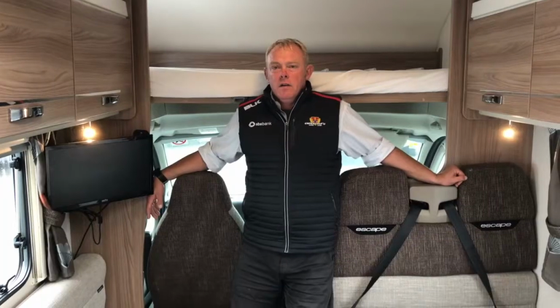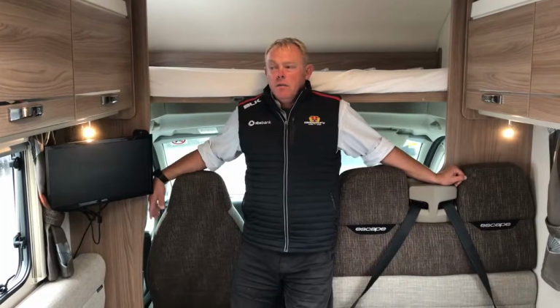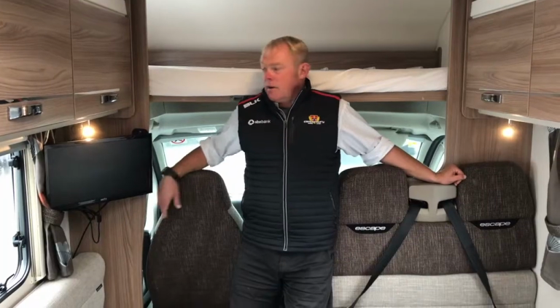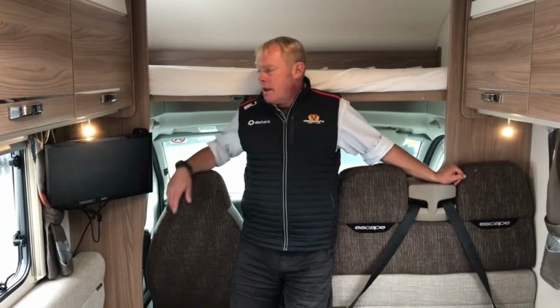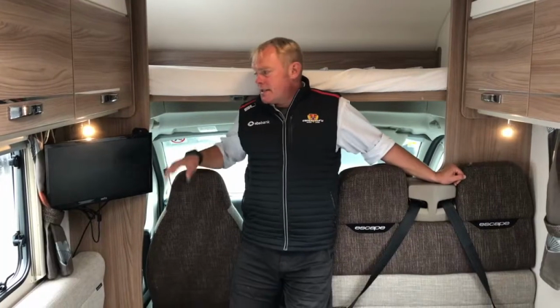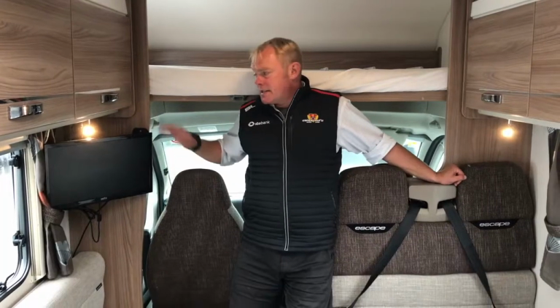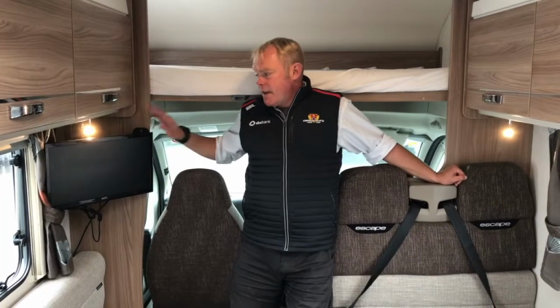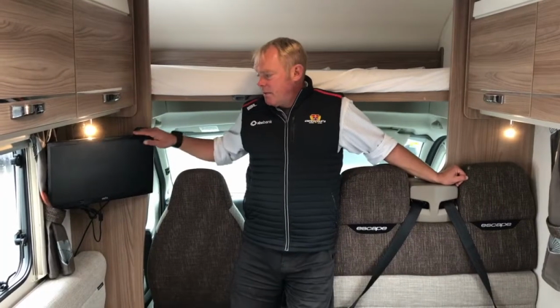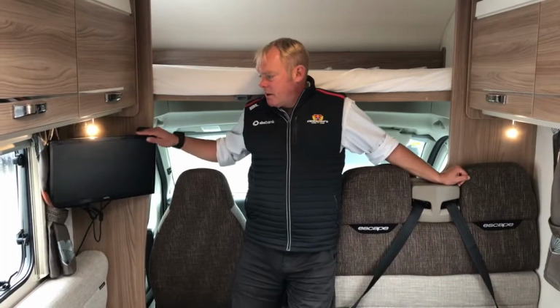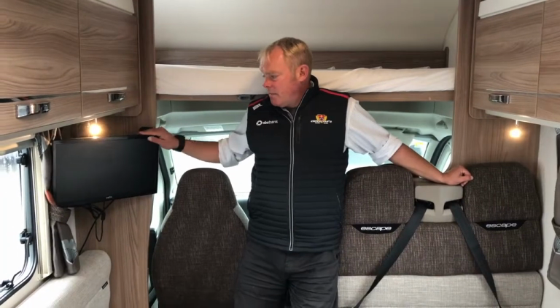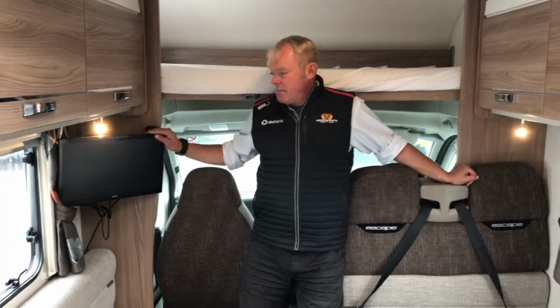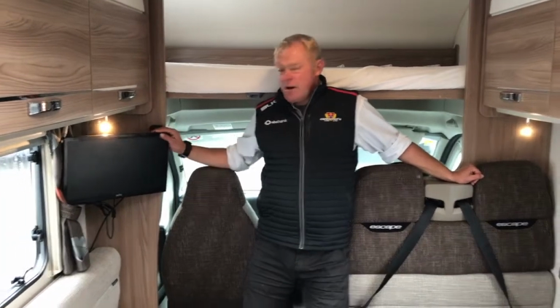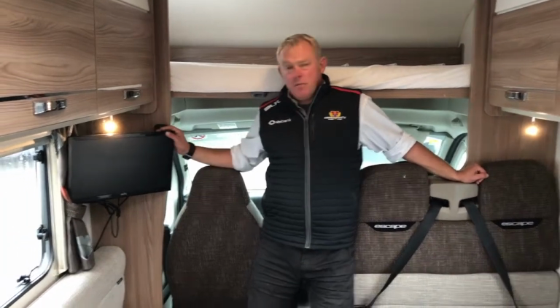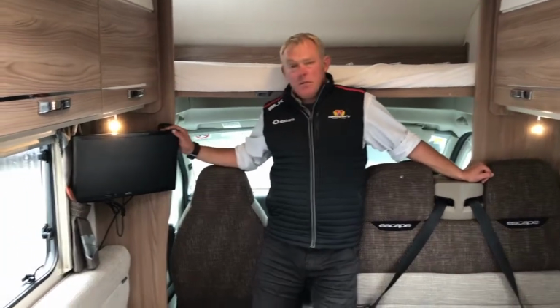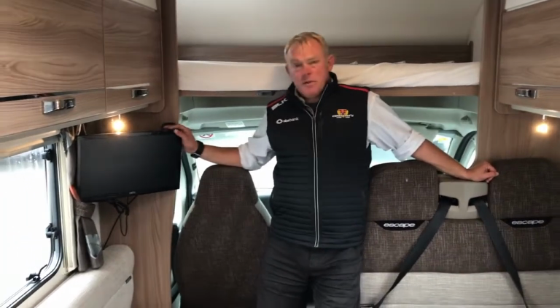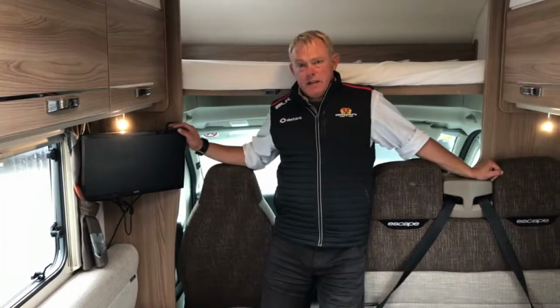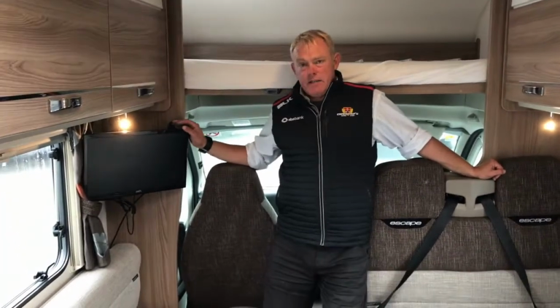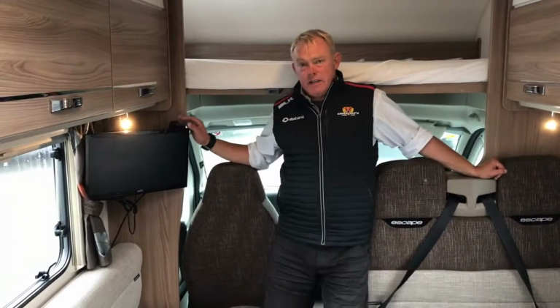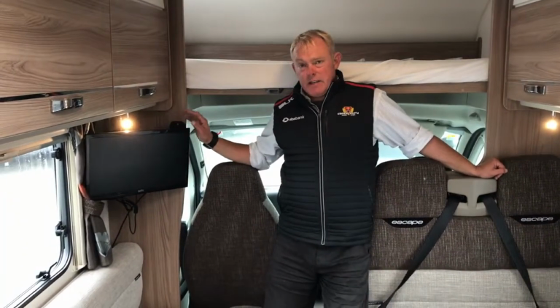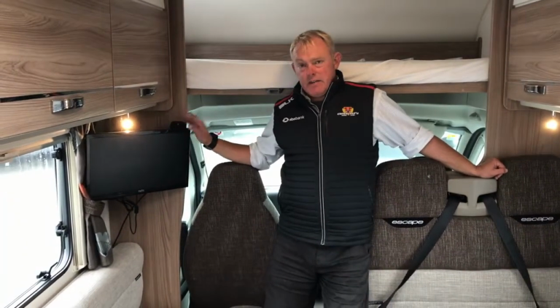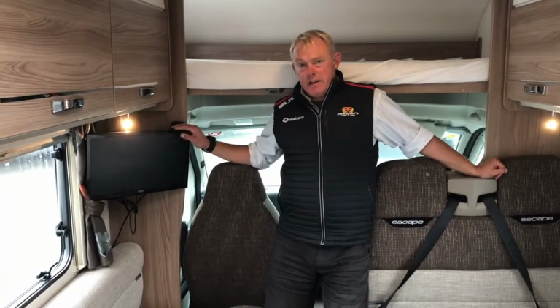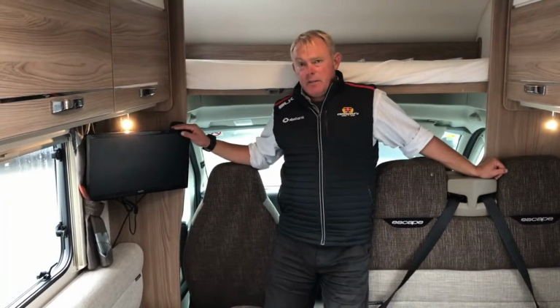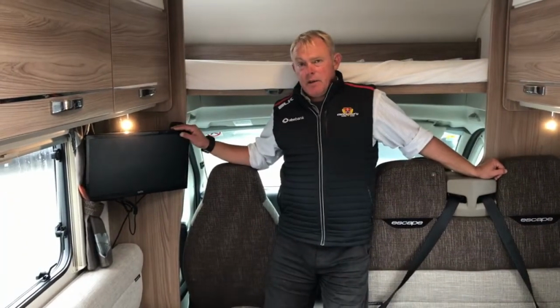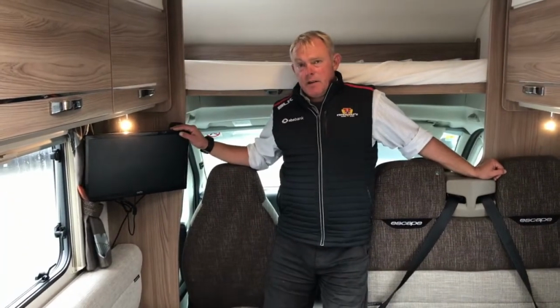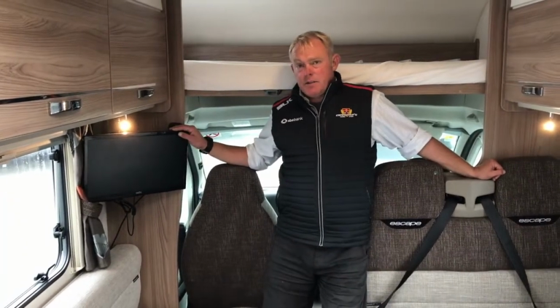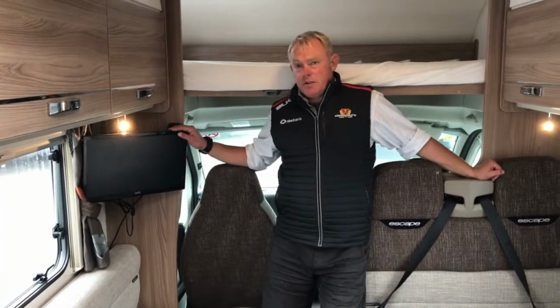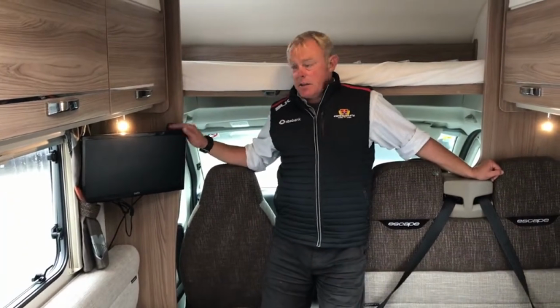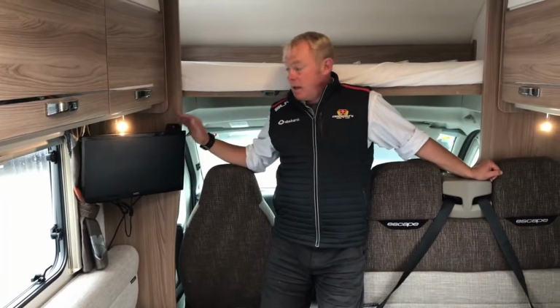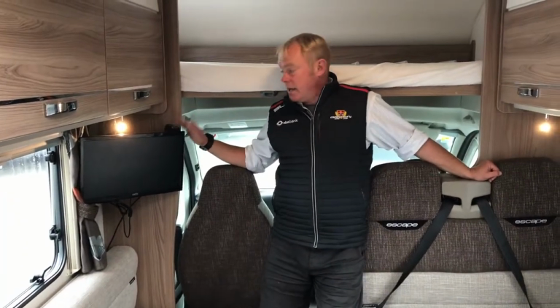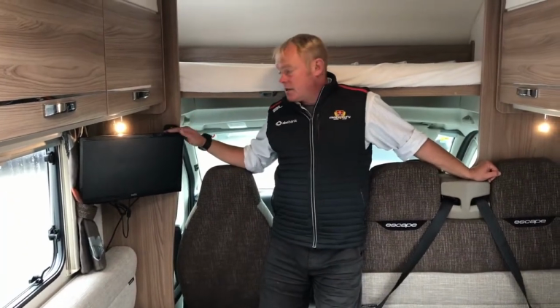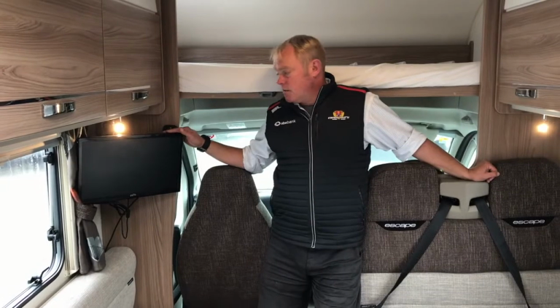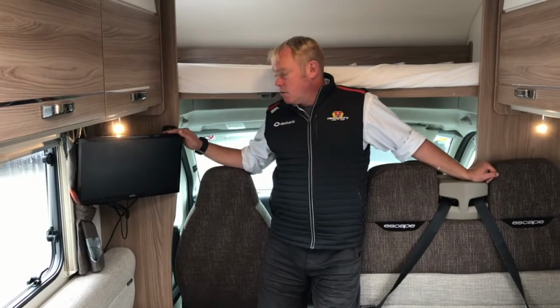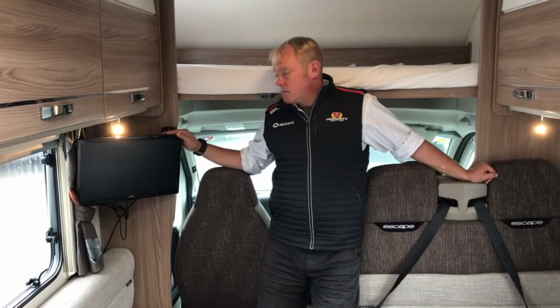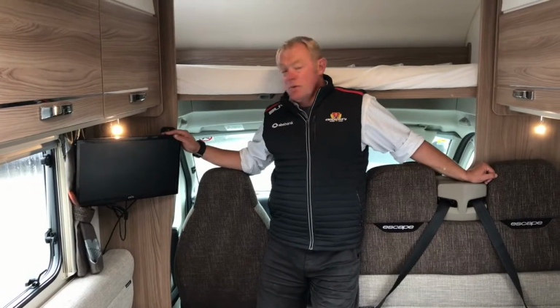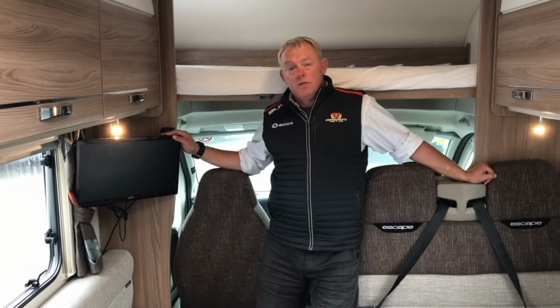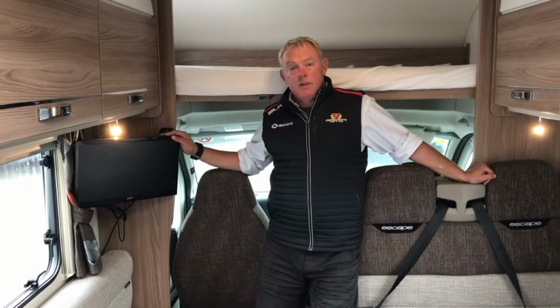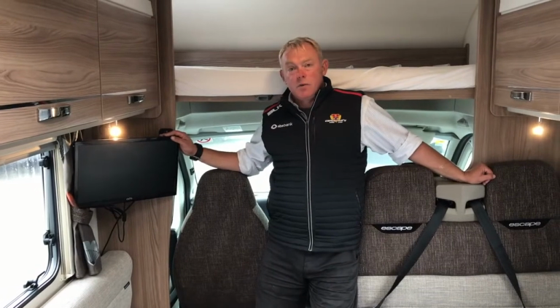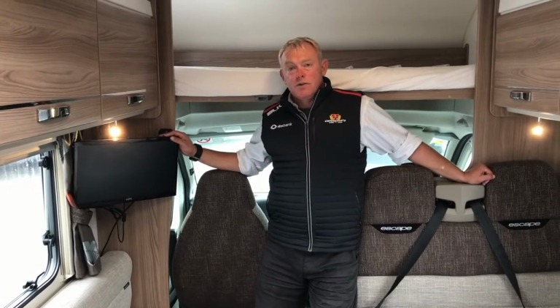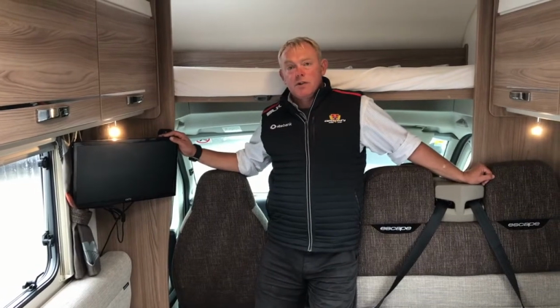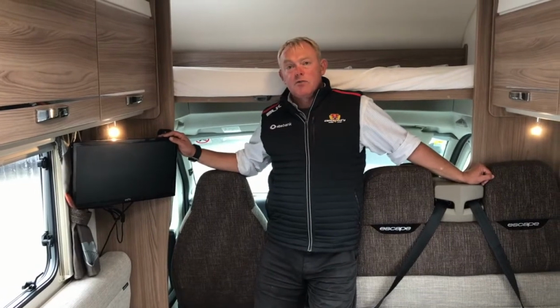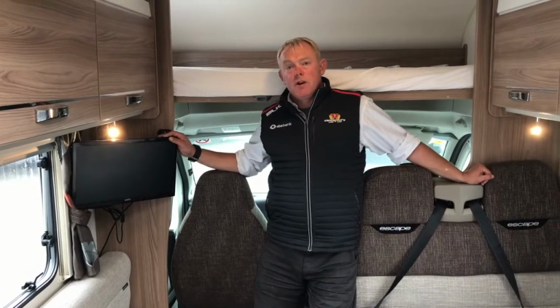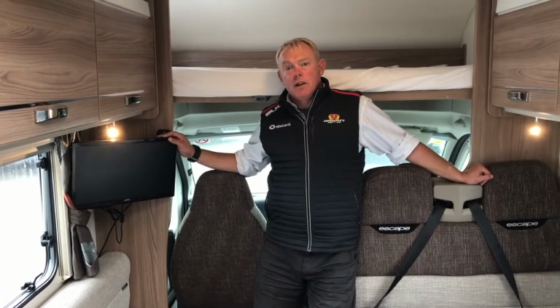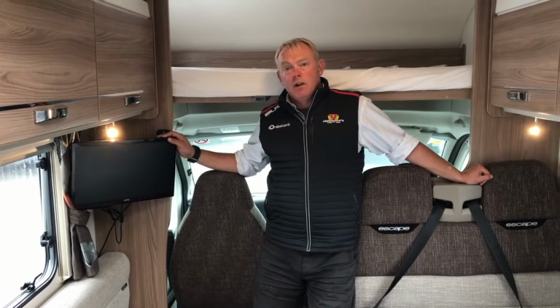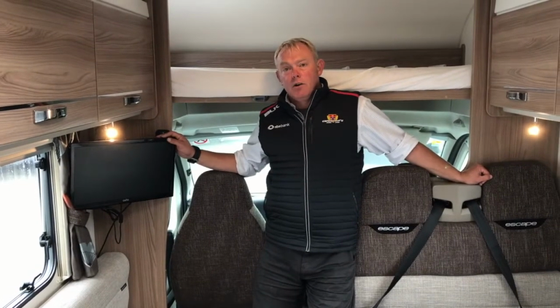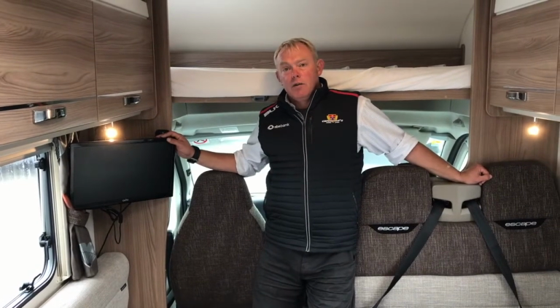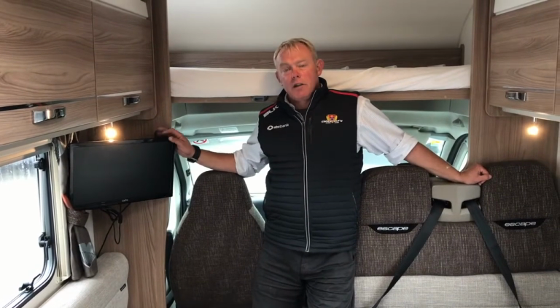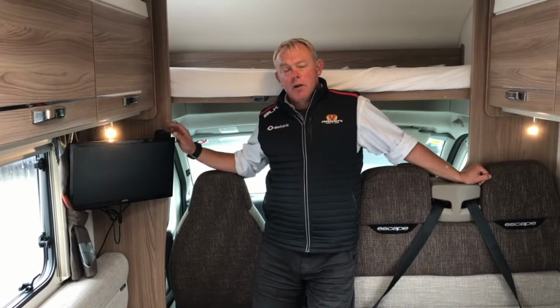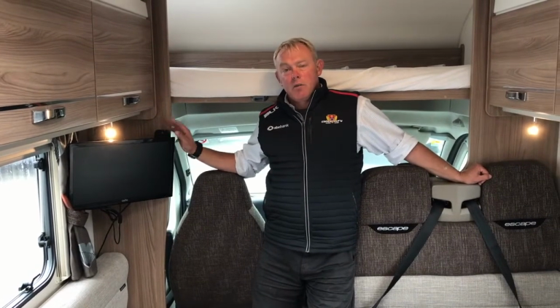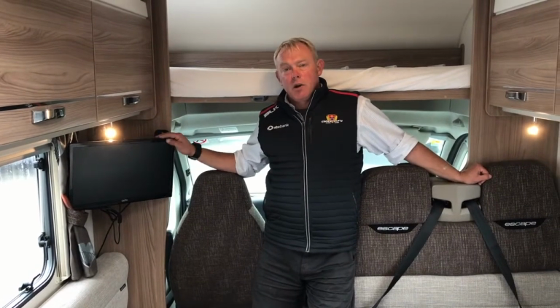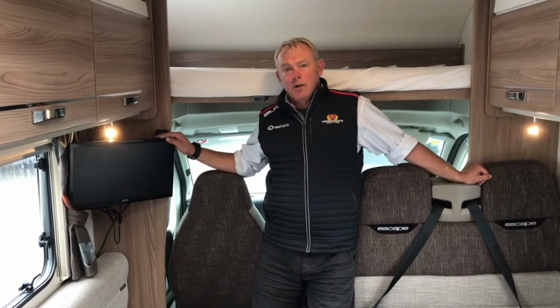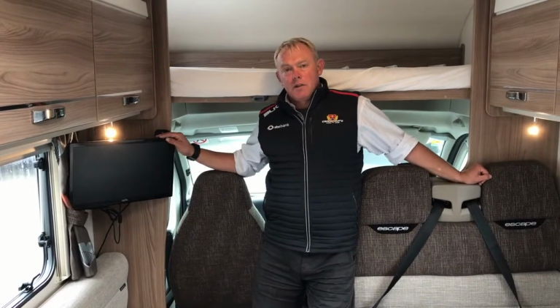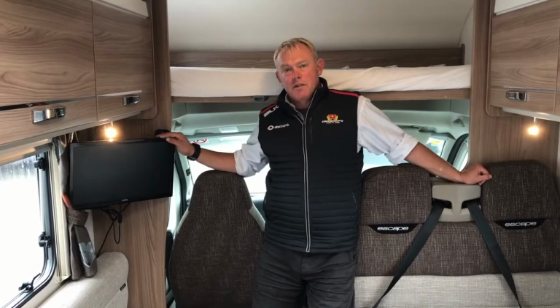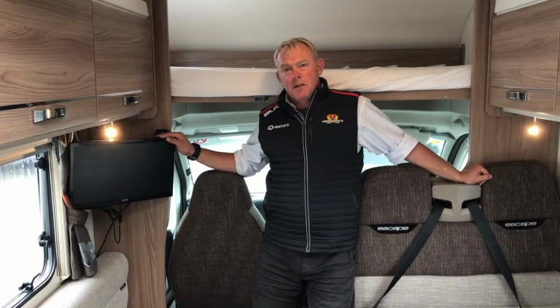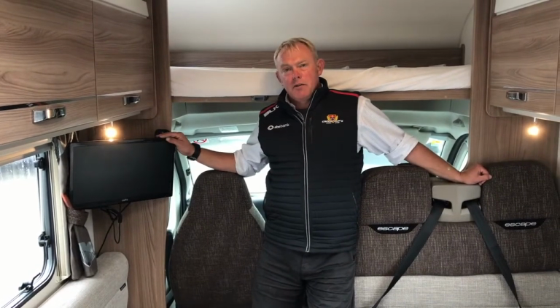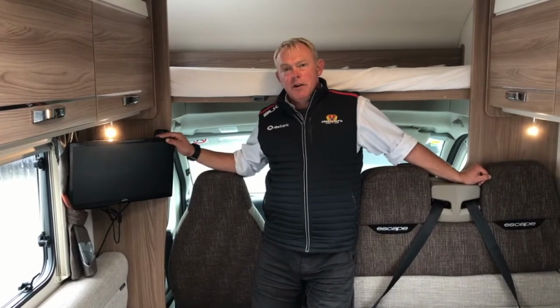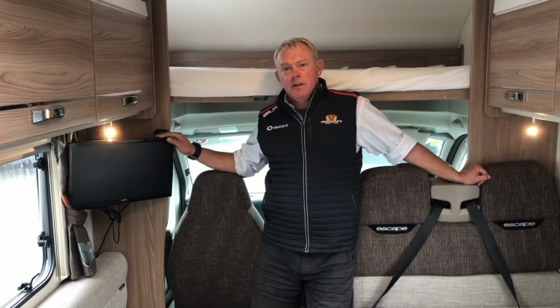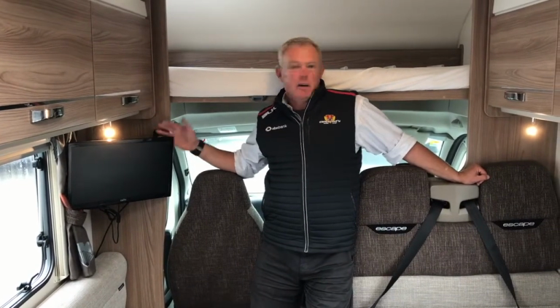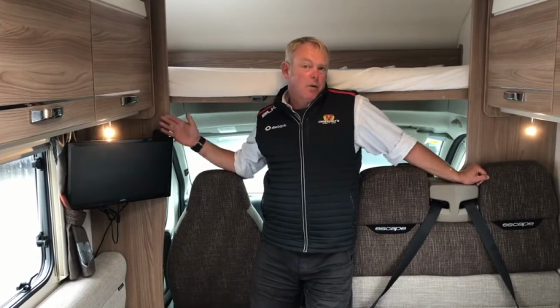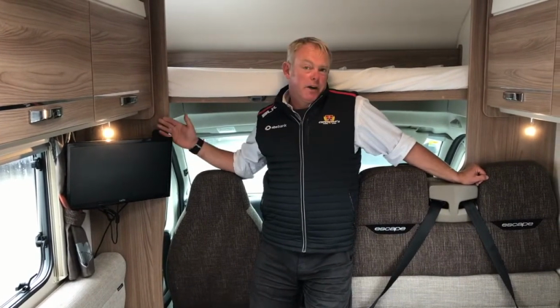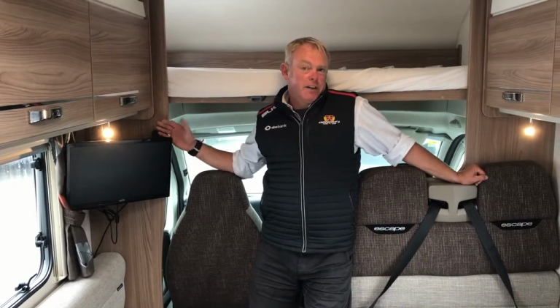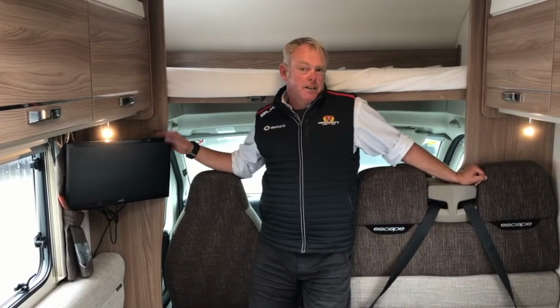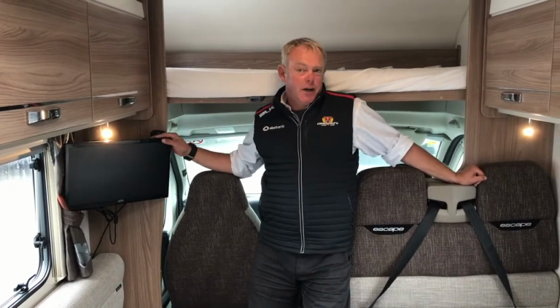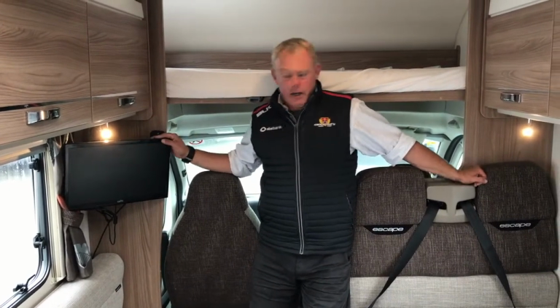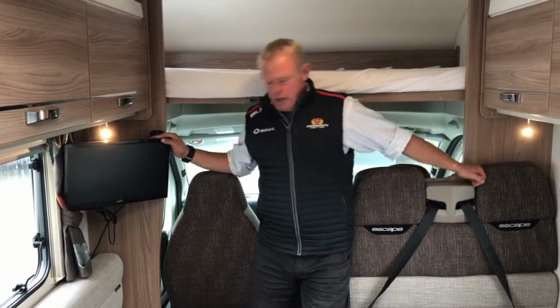There's entertainment up the front with a TV and DVD player, so your kids can watch movies whilst driving along — if they don't want to look at the scenery. You know what kids are like!